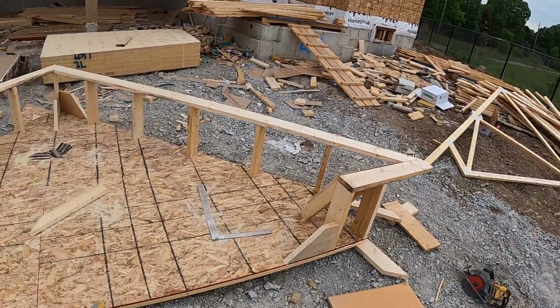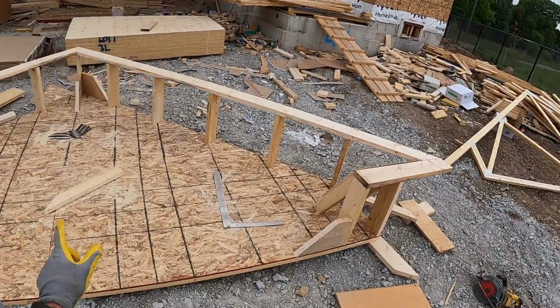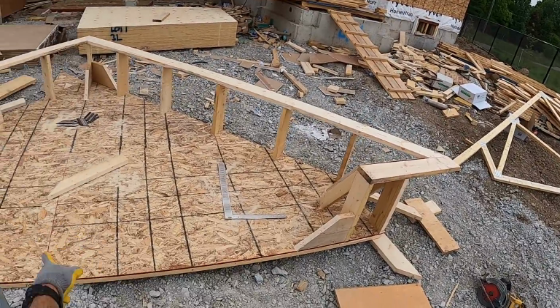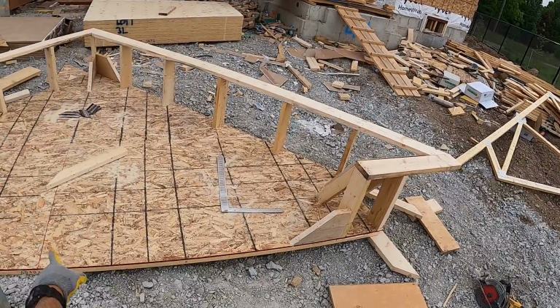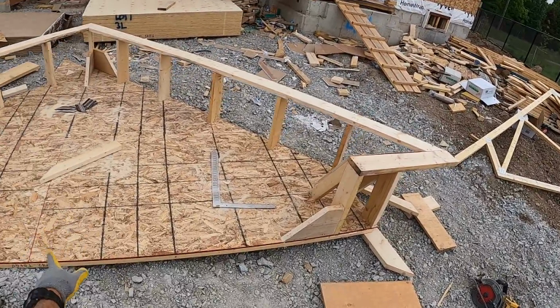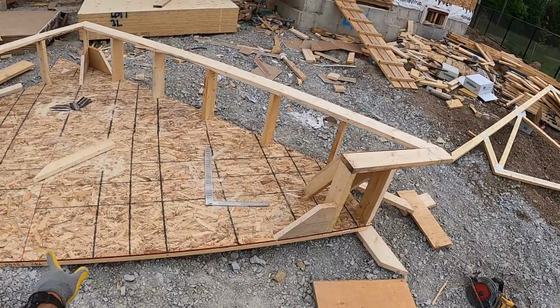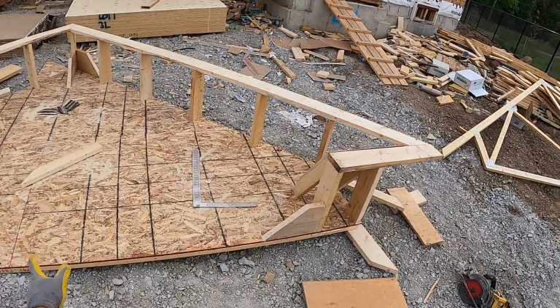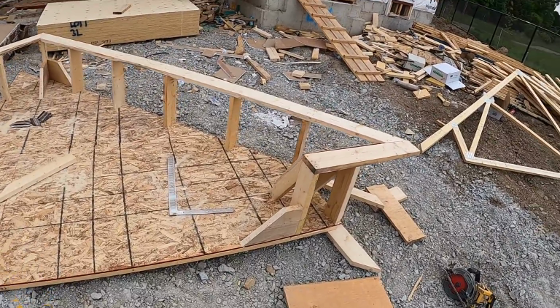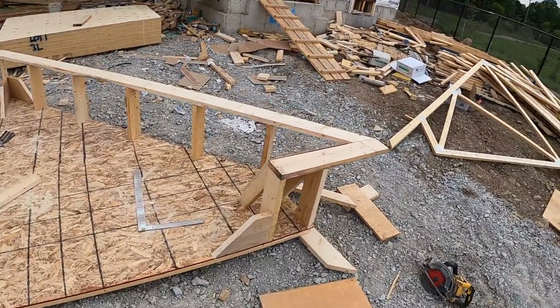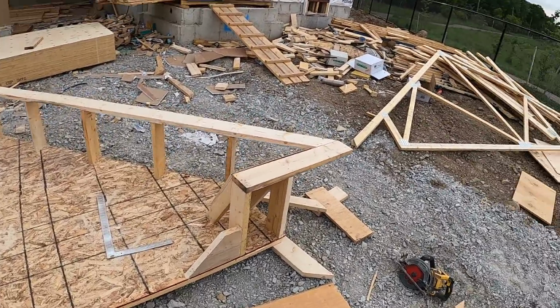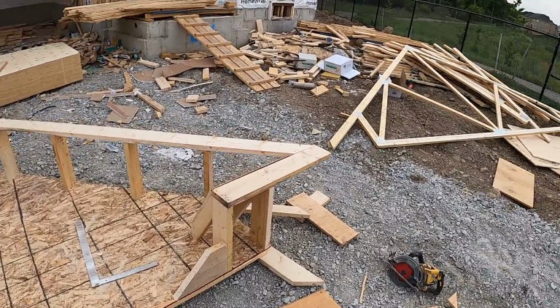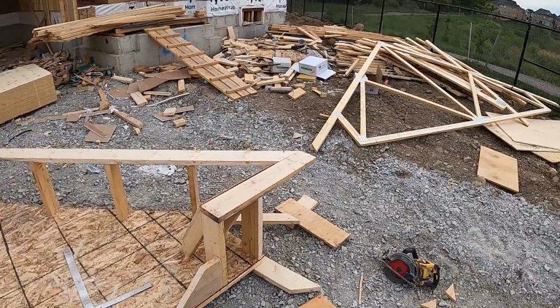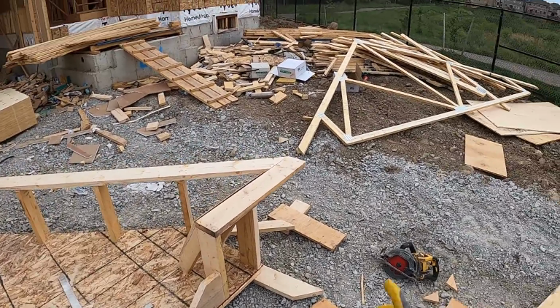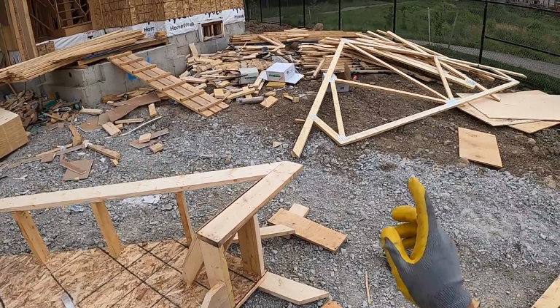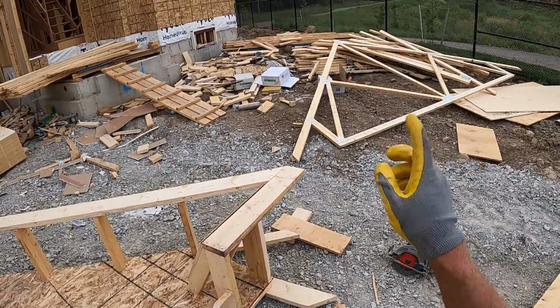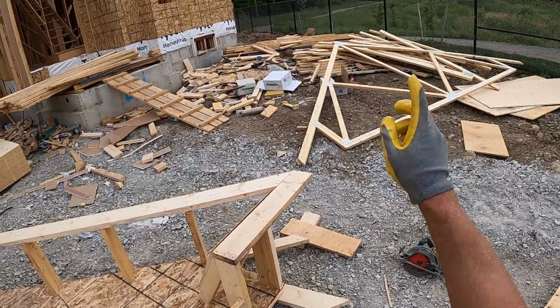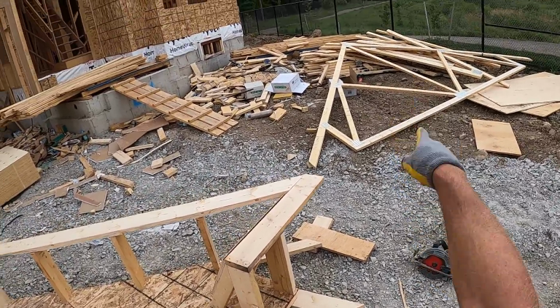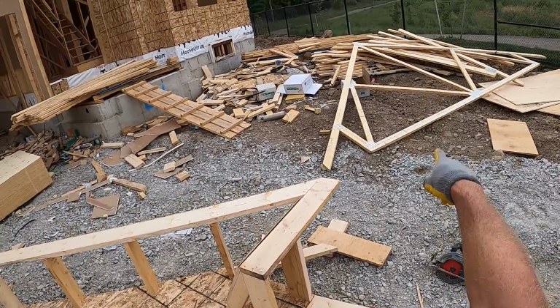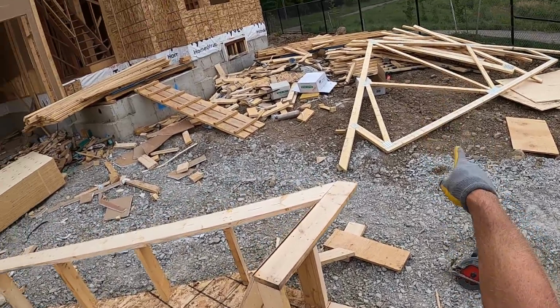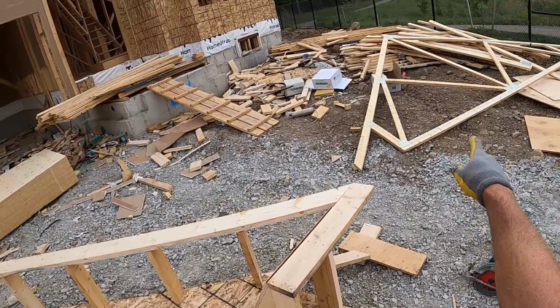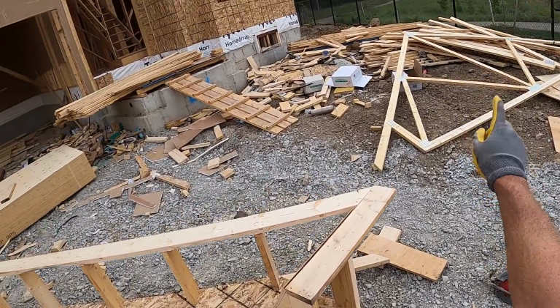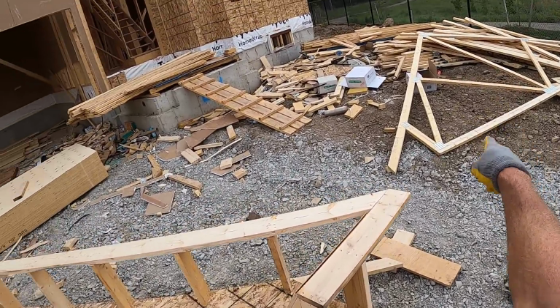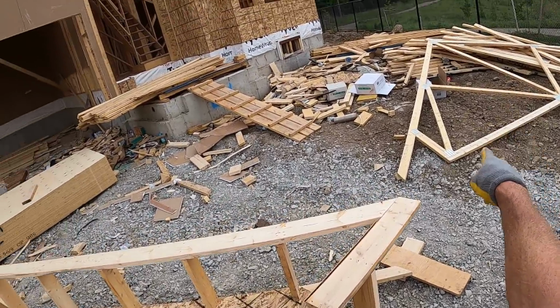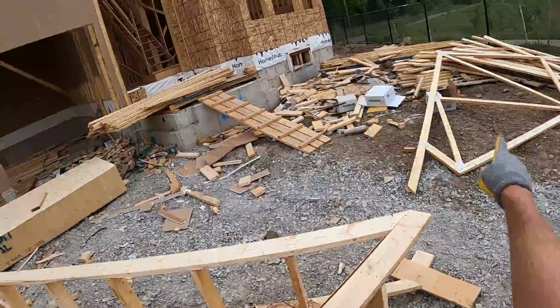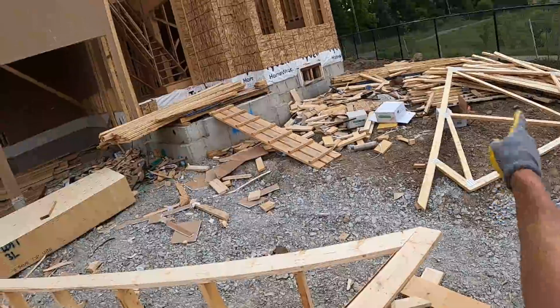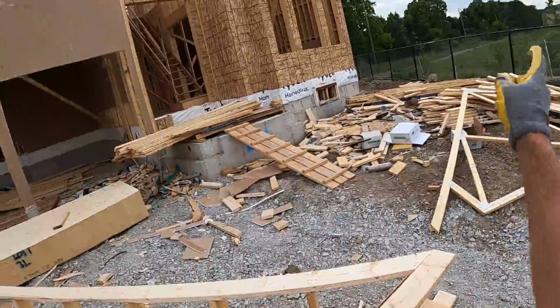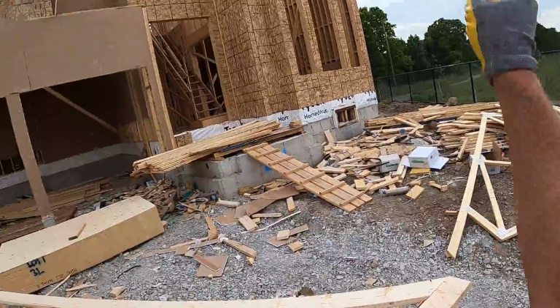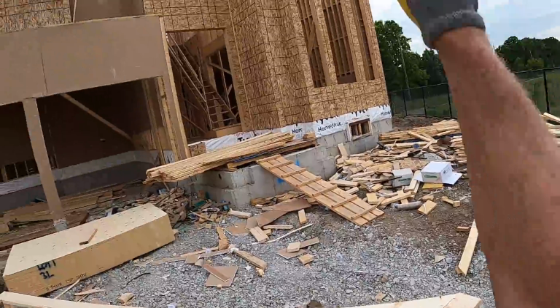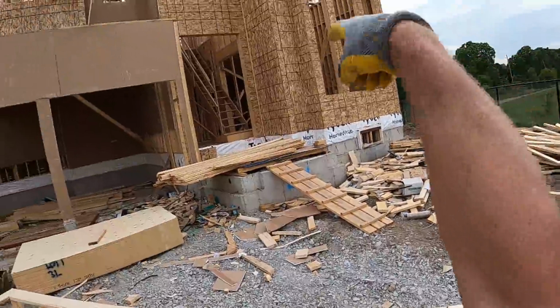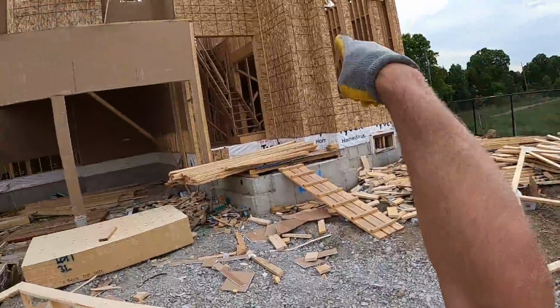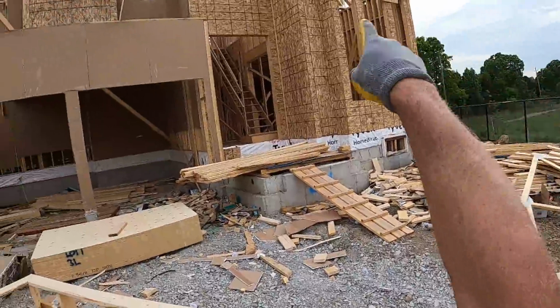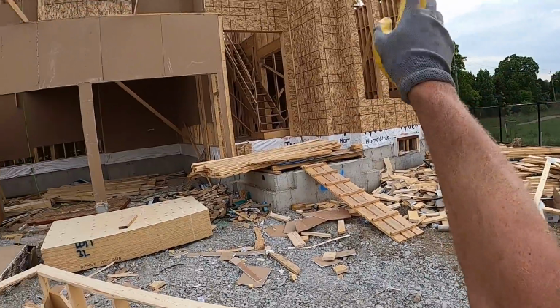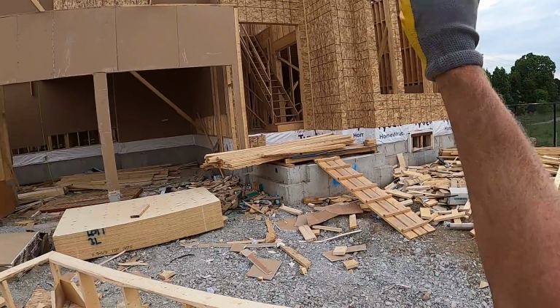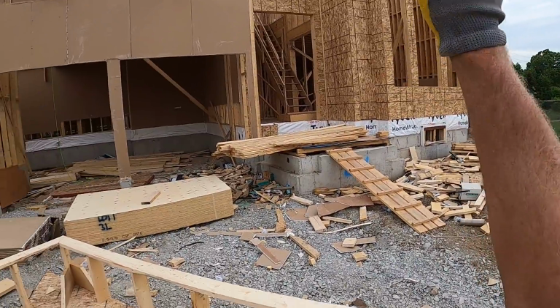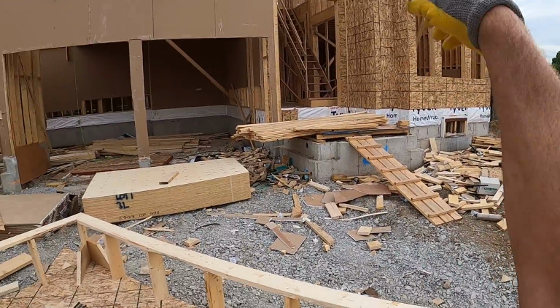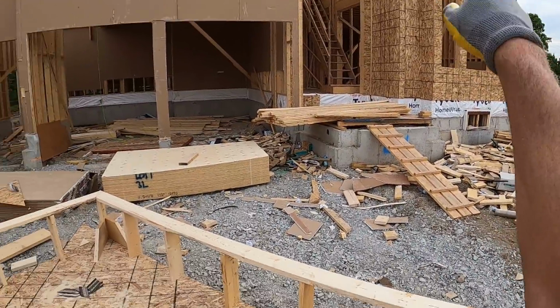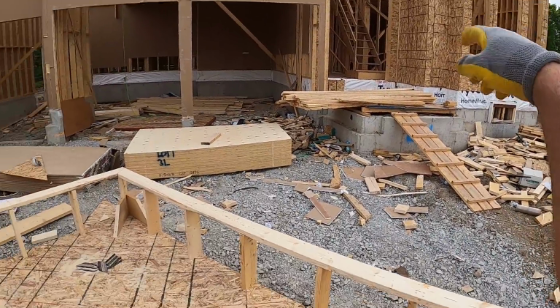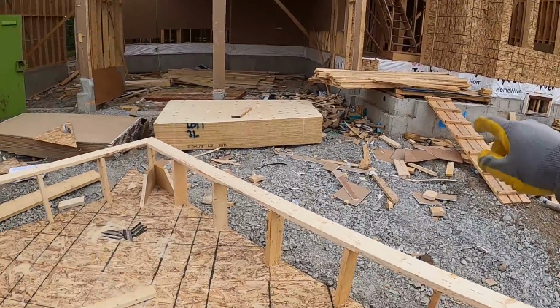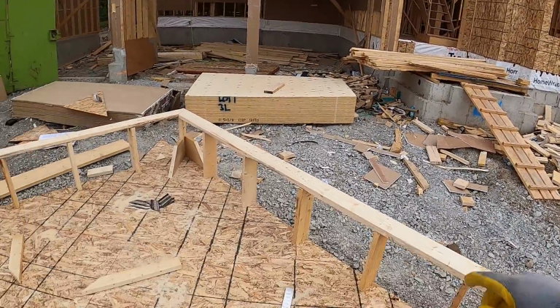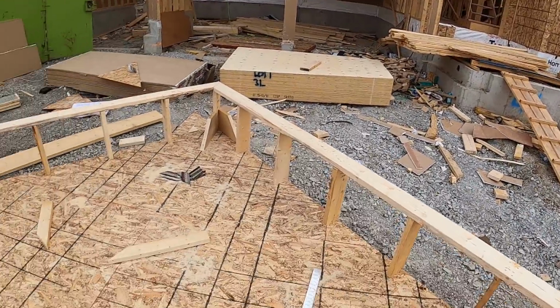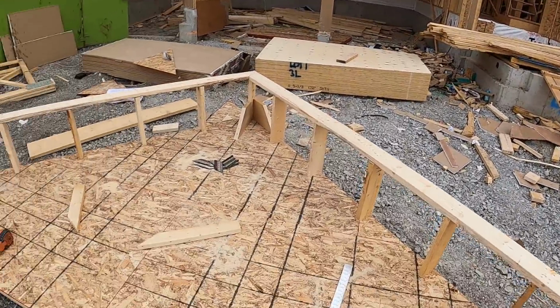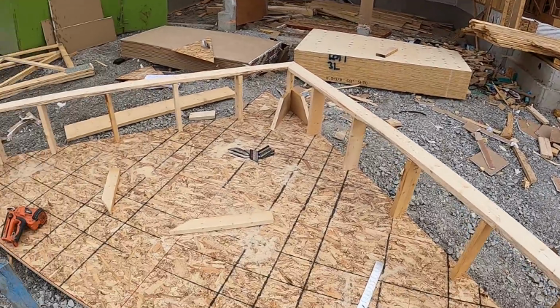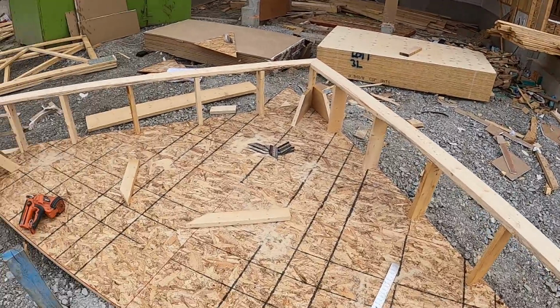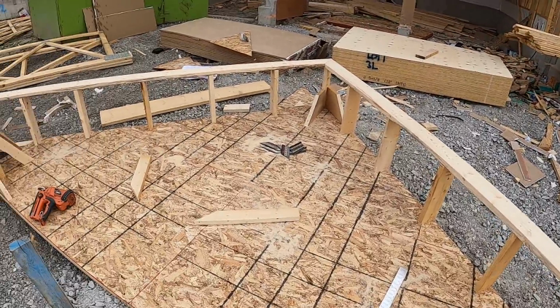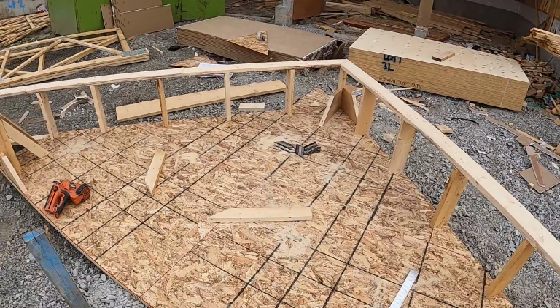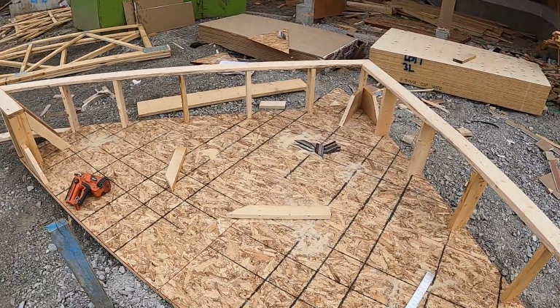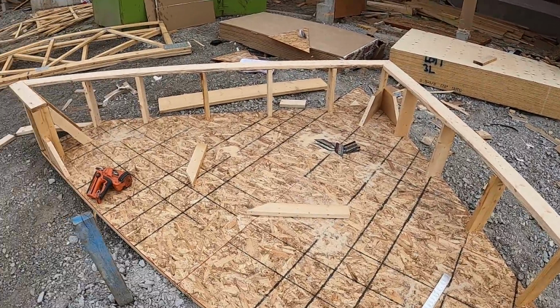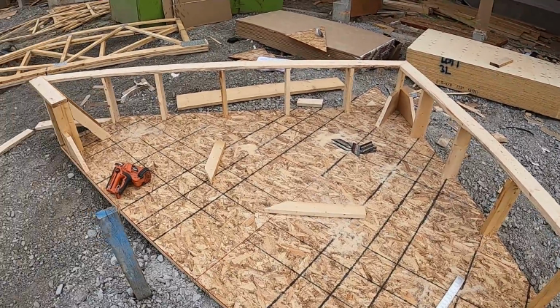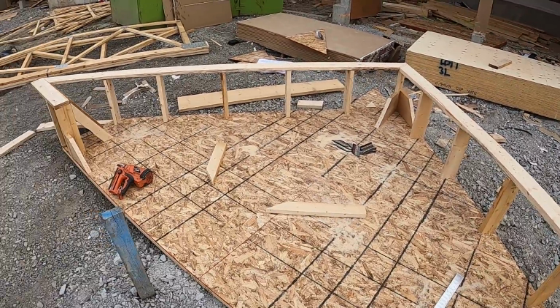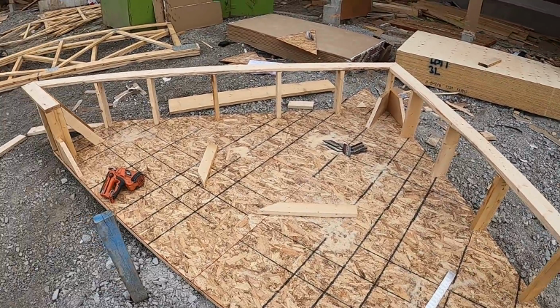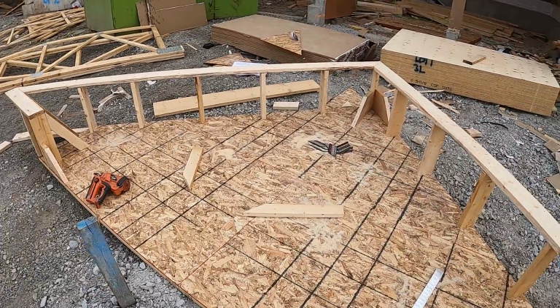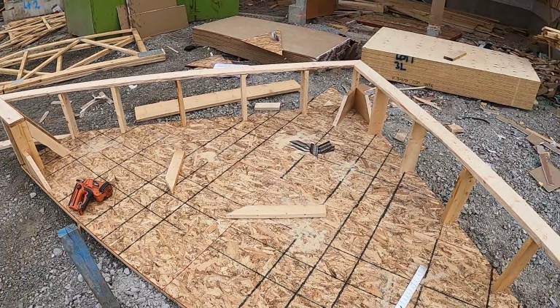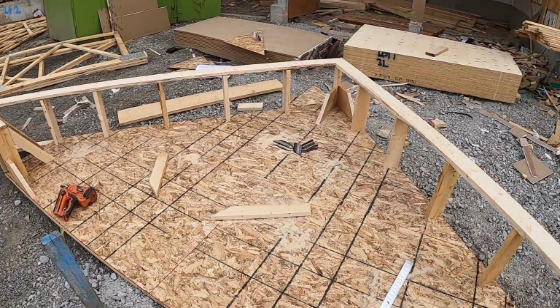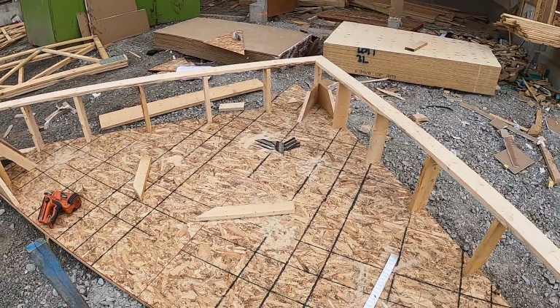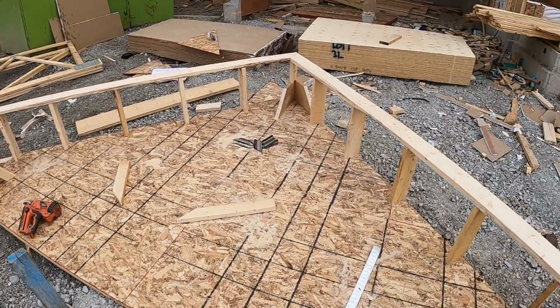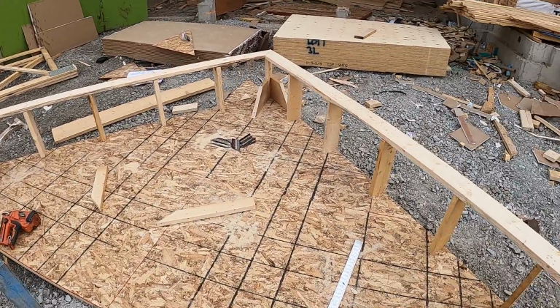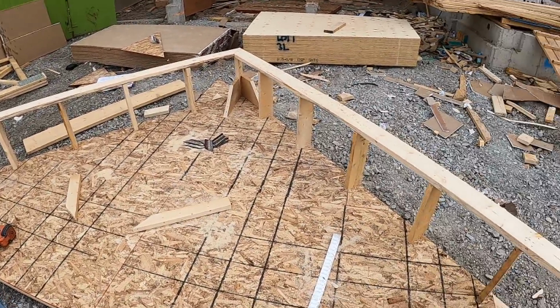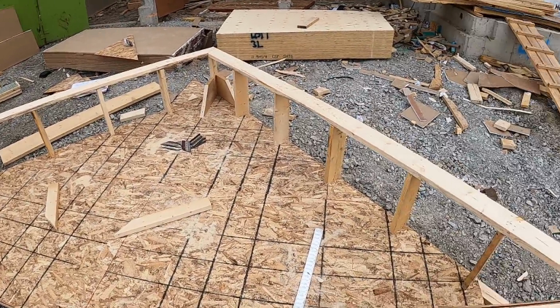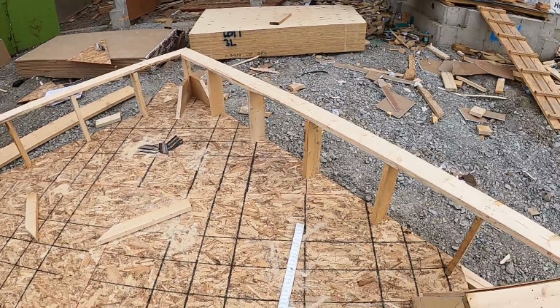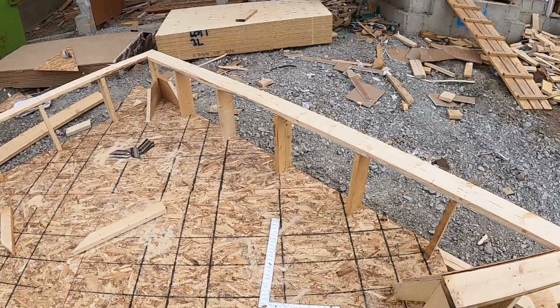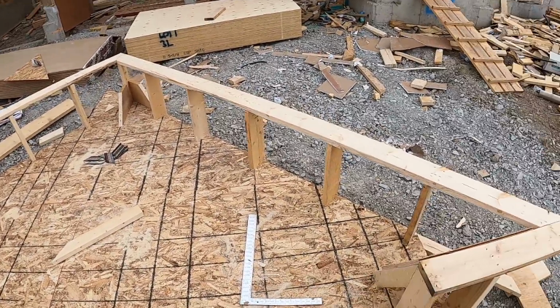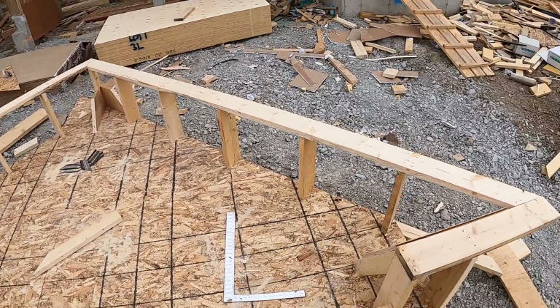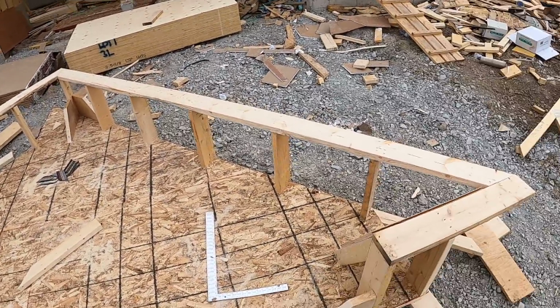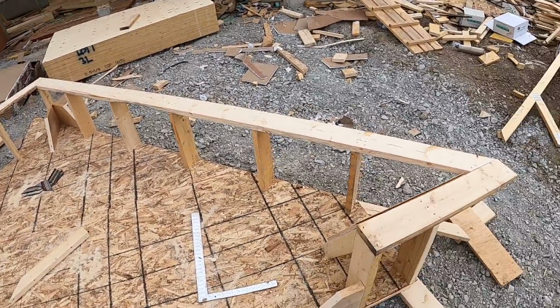Before I stand this one up, I'm going to stand the one behind it and set those trusses real quick, but that's enough for one day.